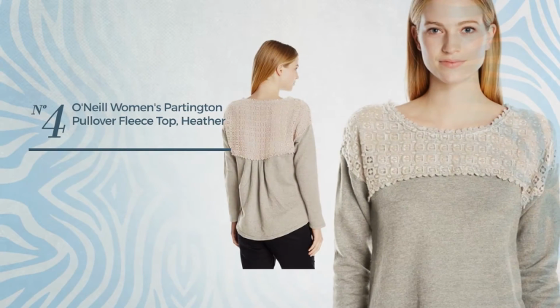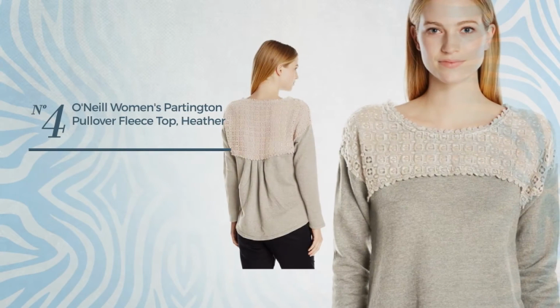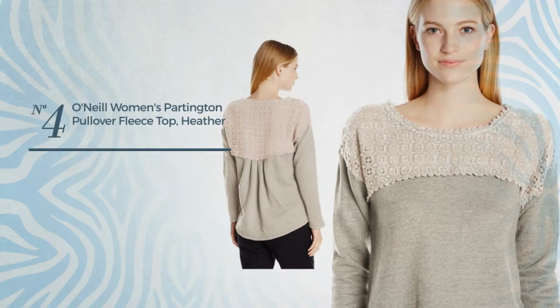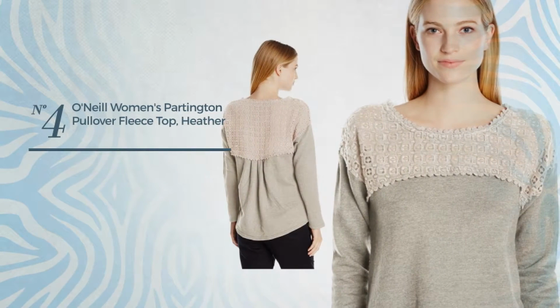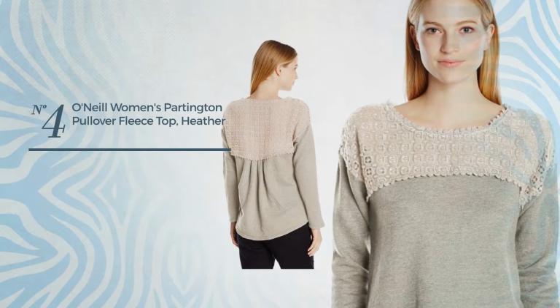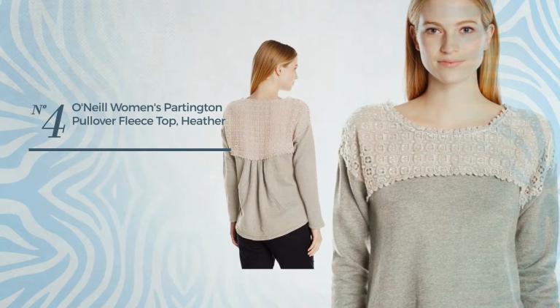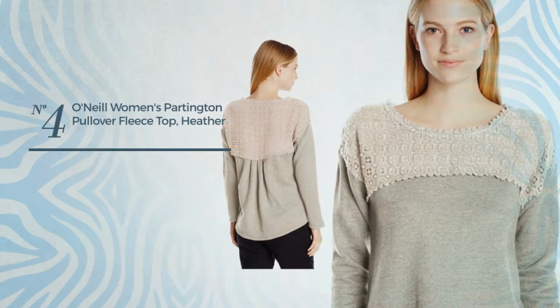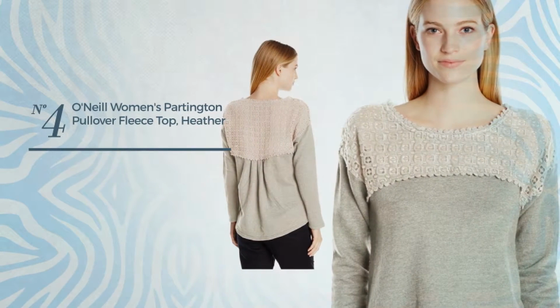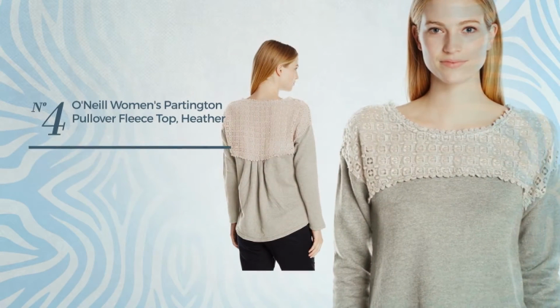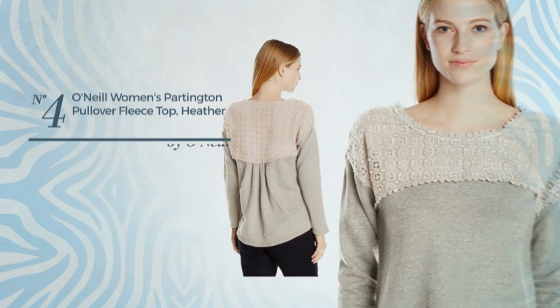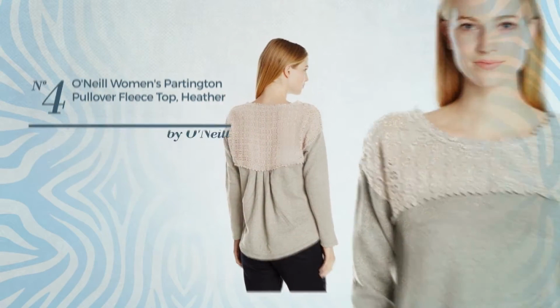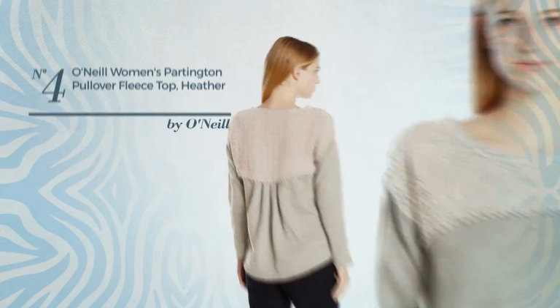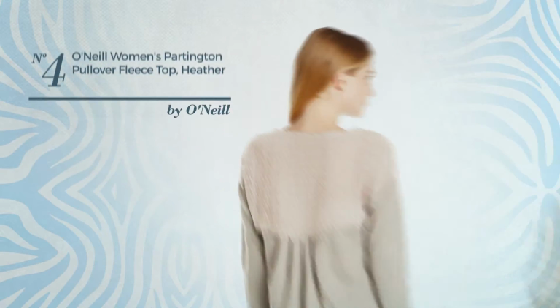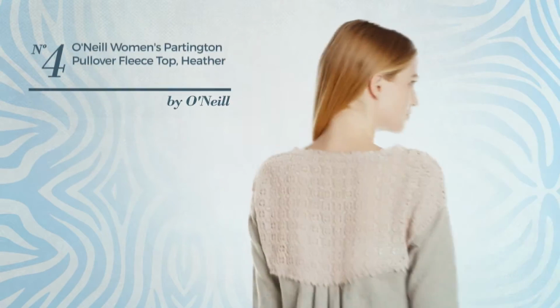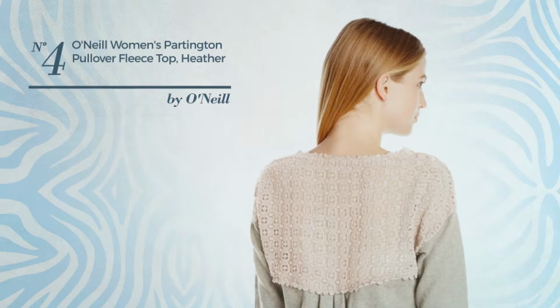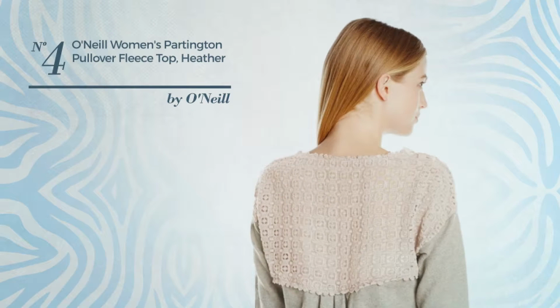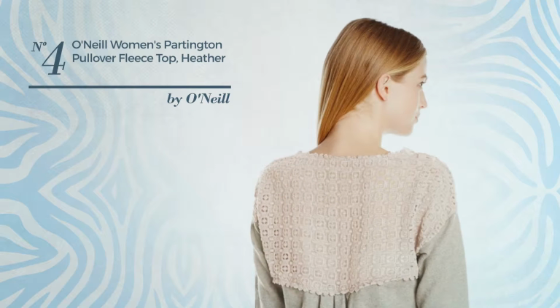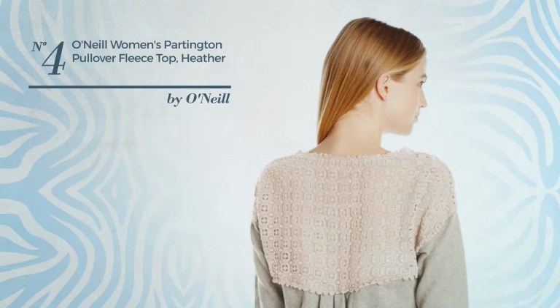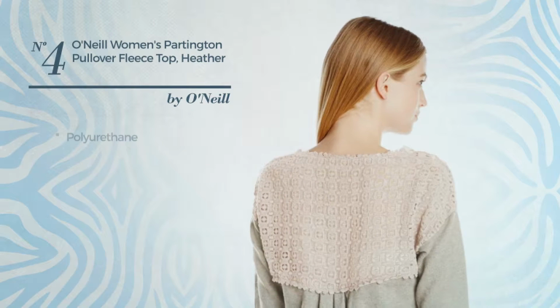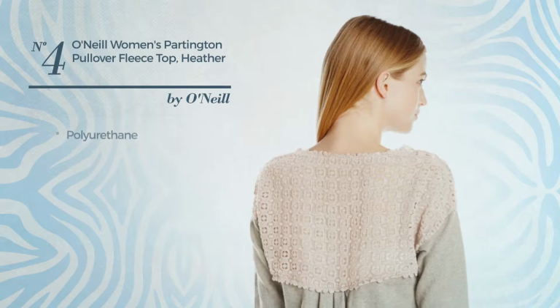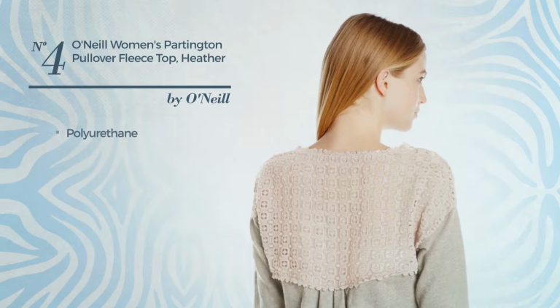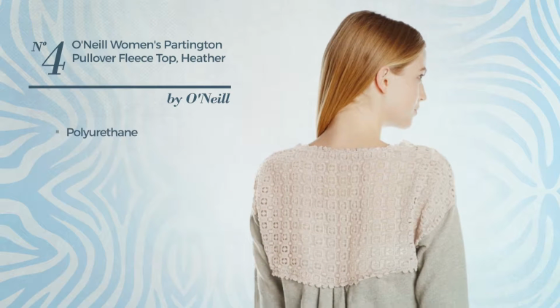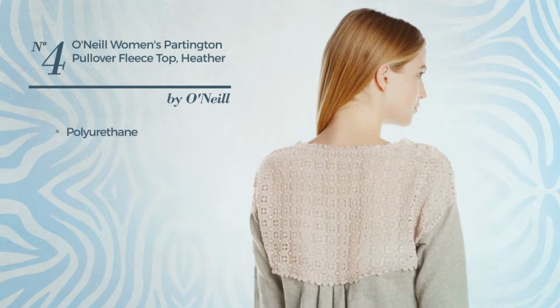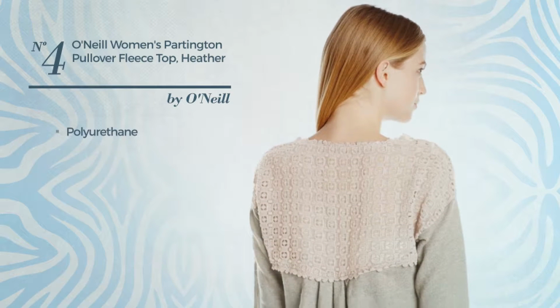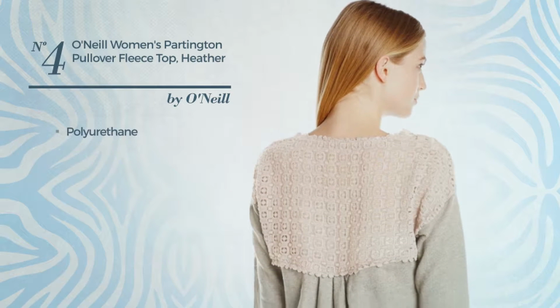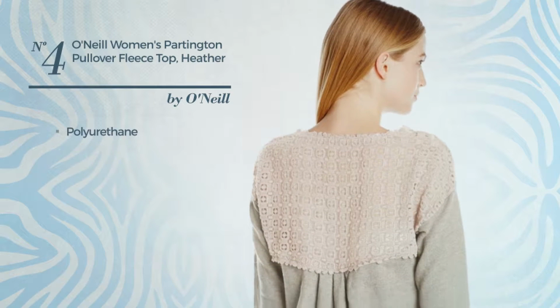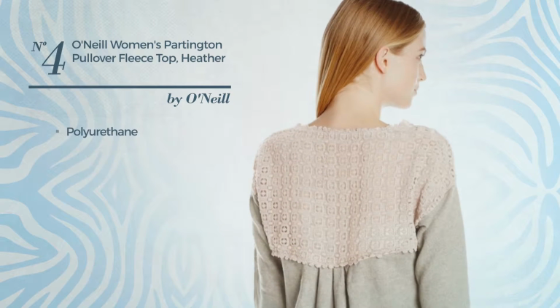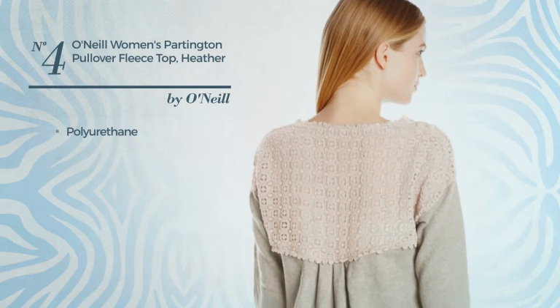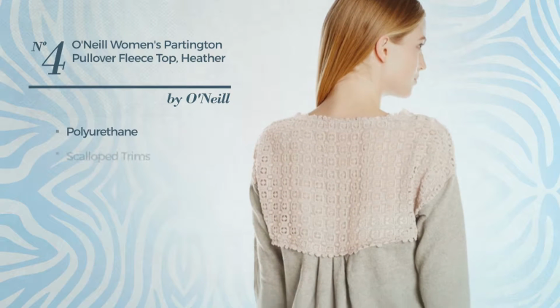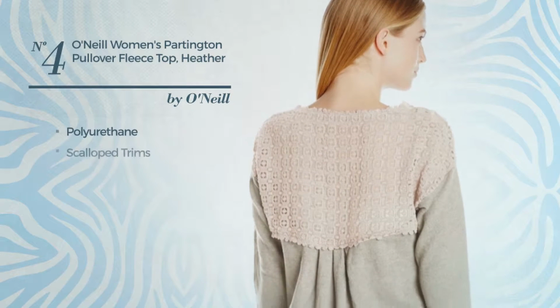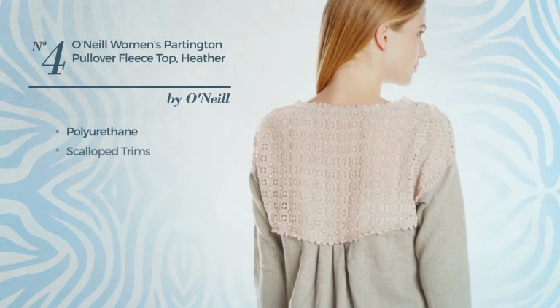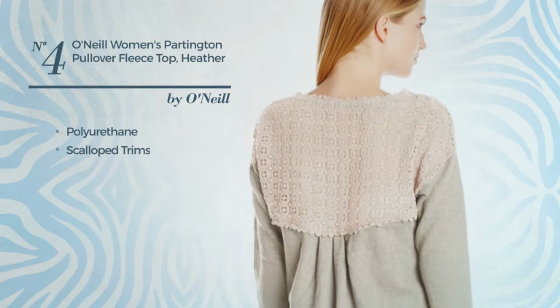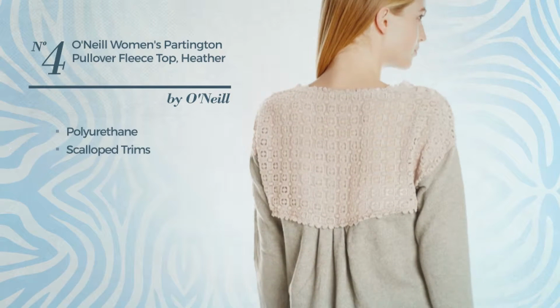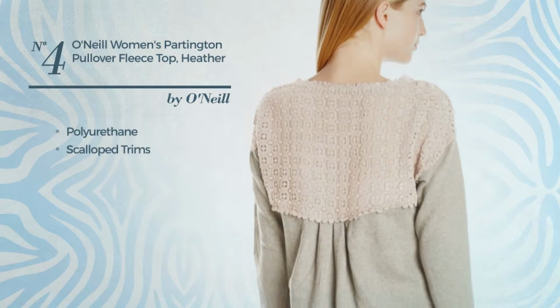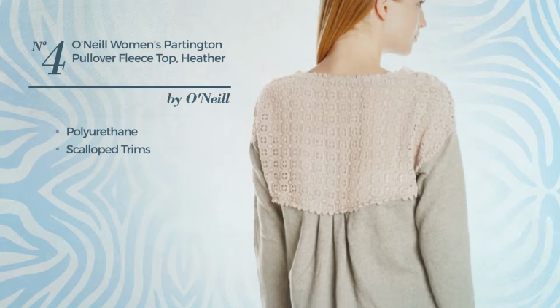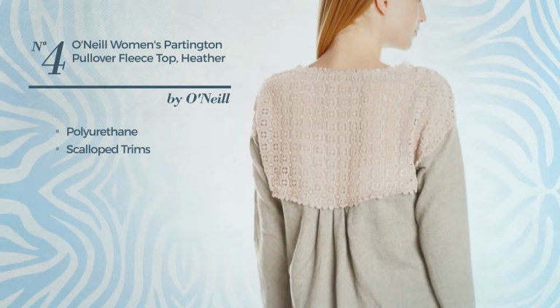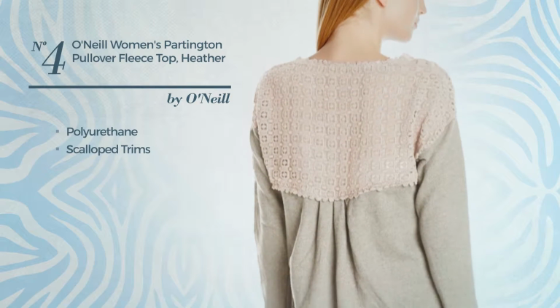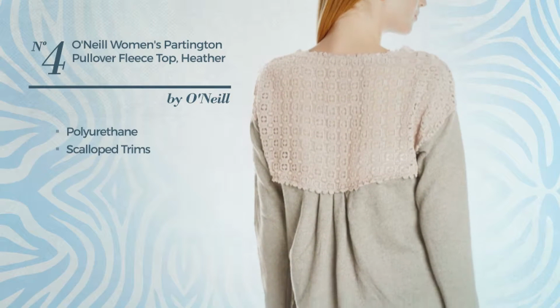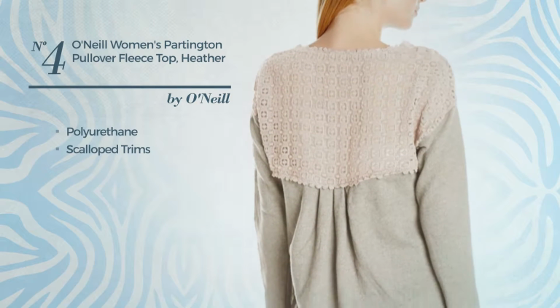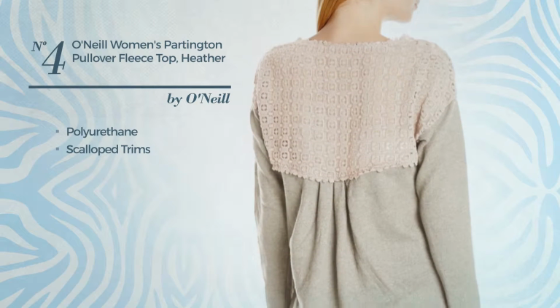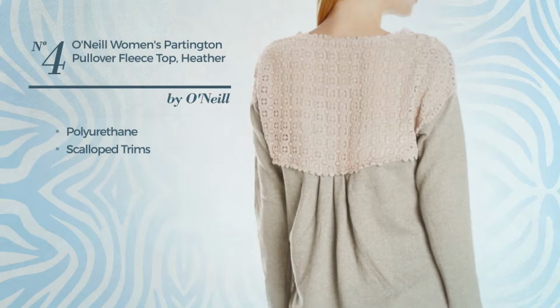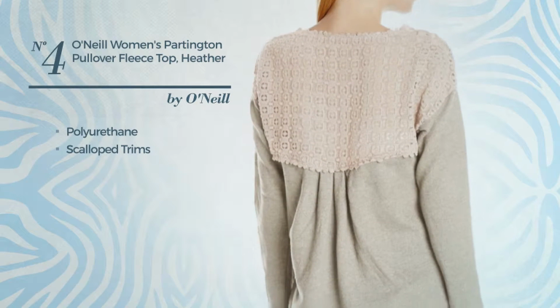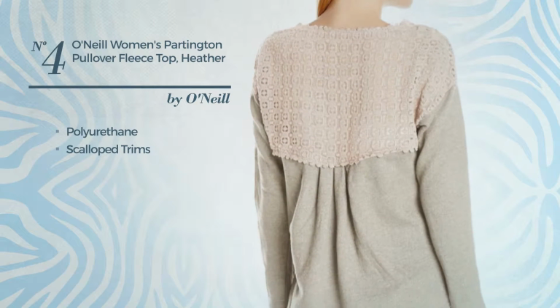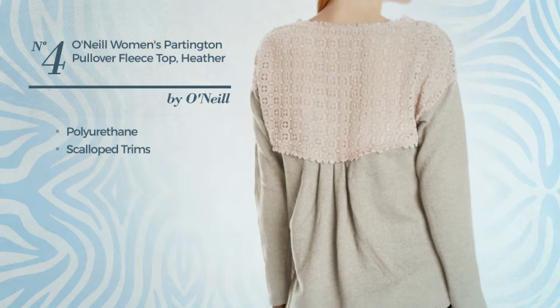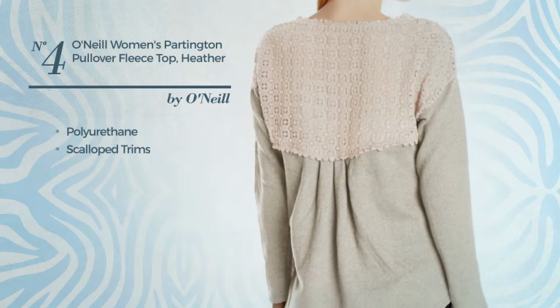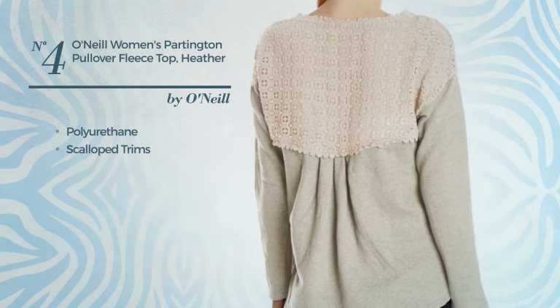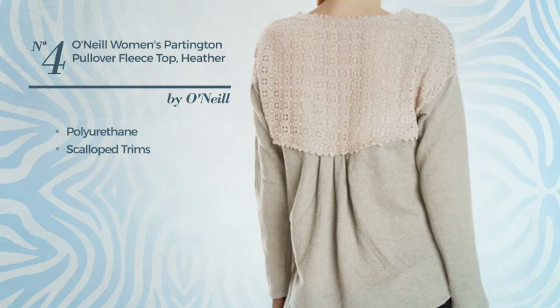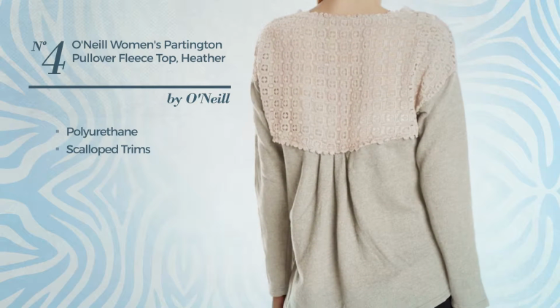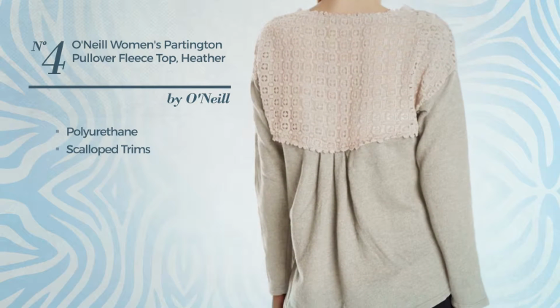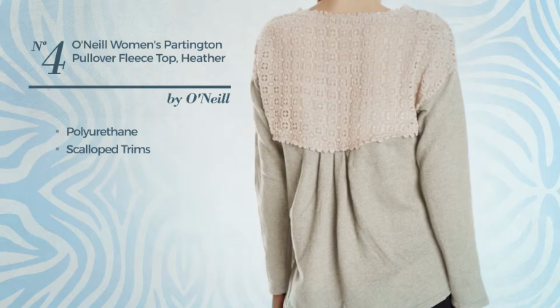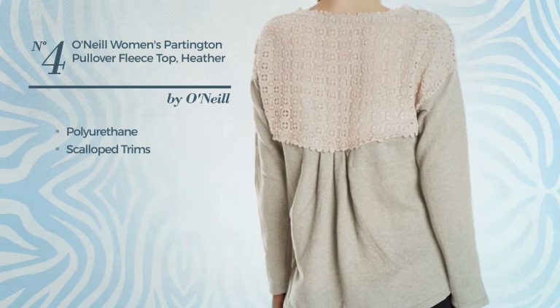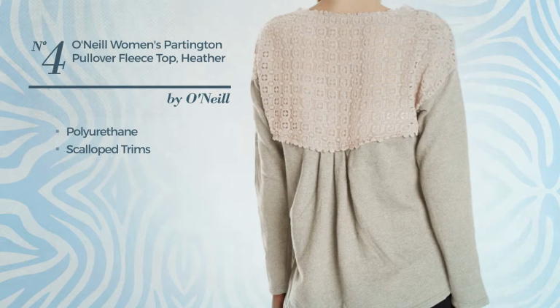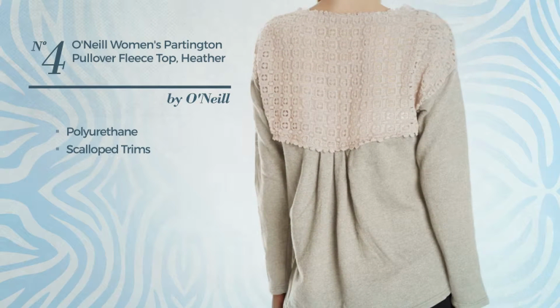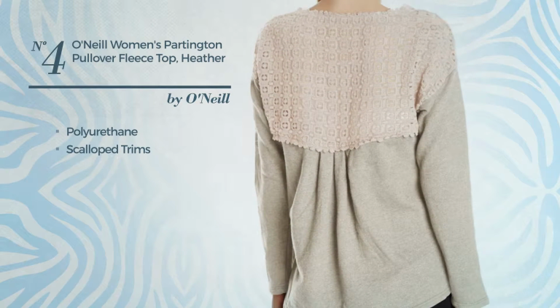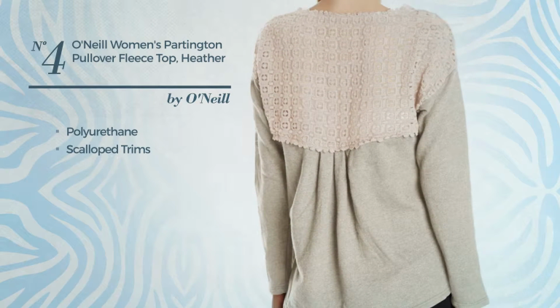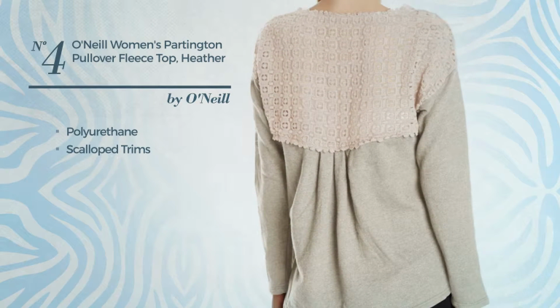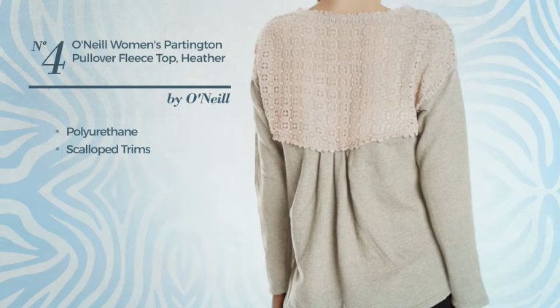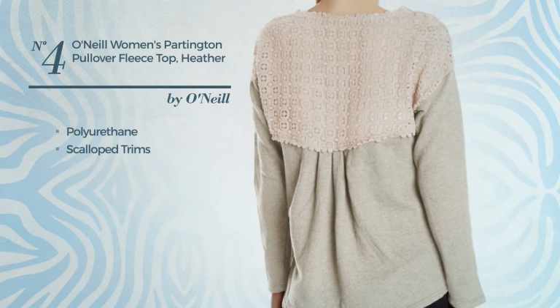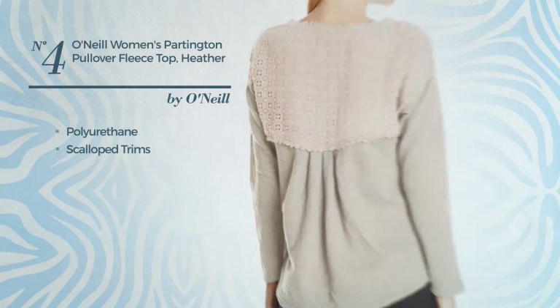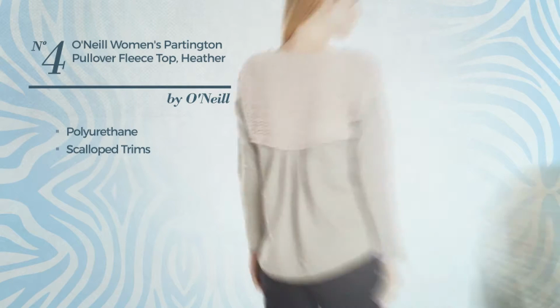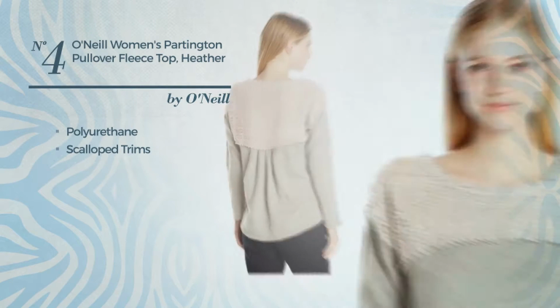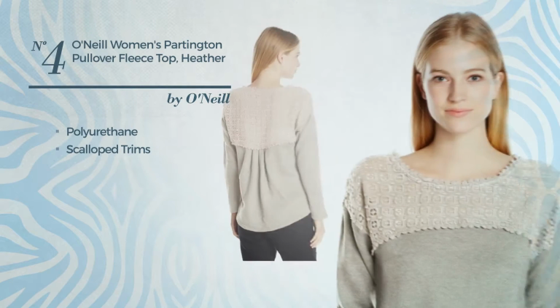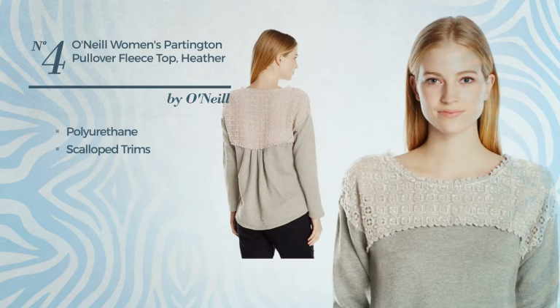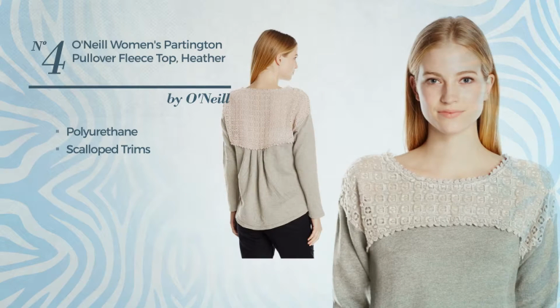Number 4. Made of polyurethane, styled with scalloped trims. Available in two colors.